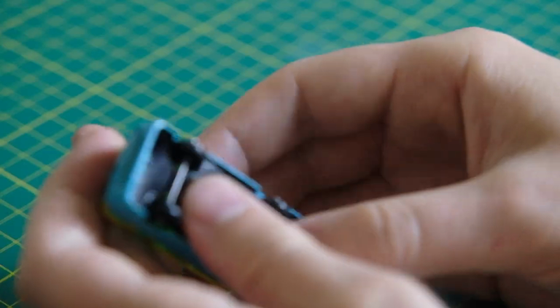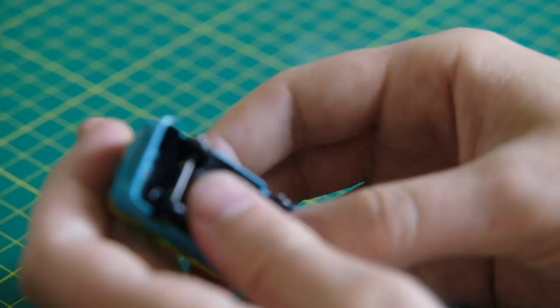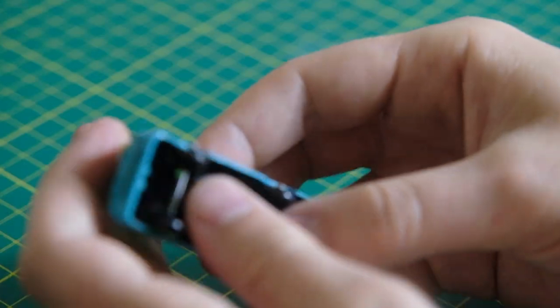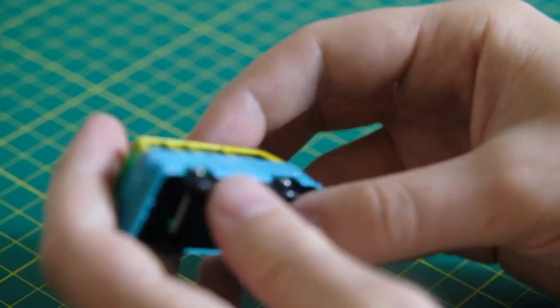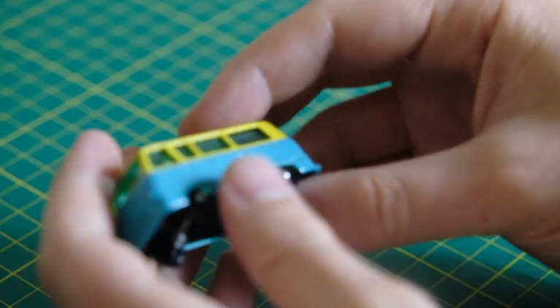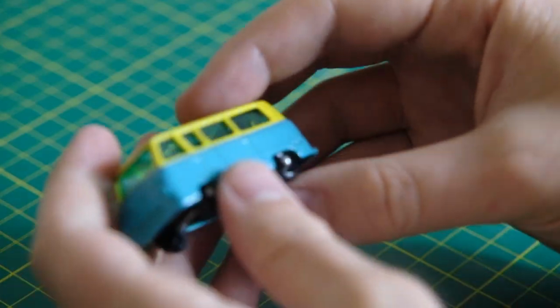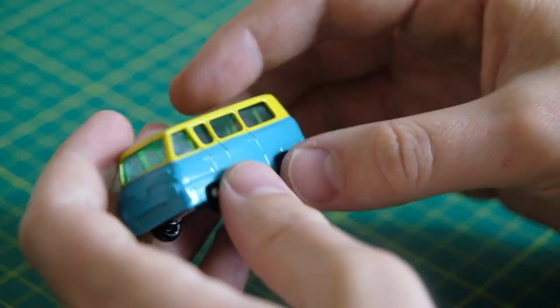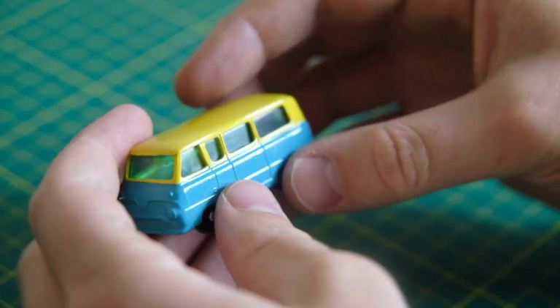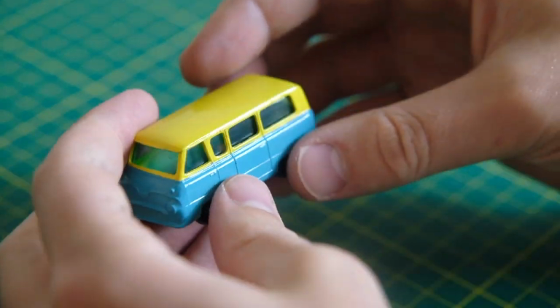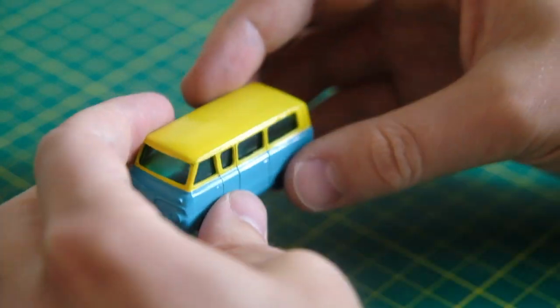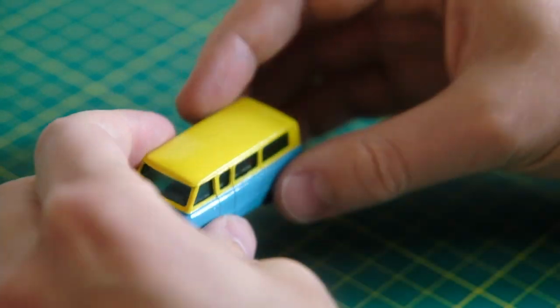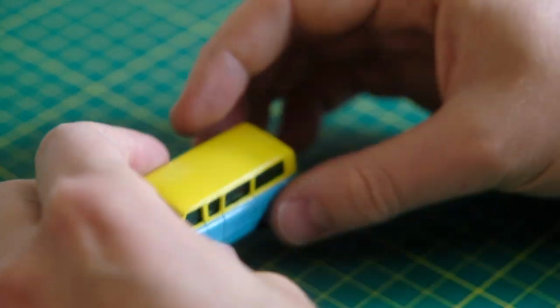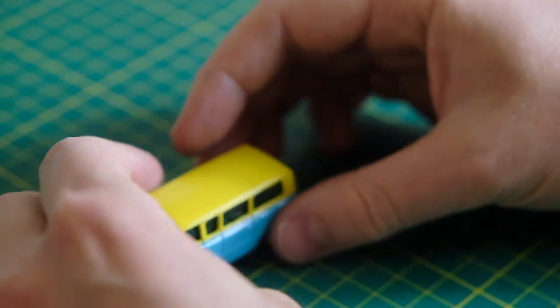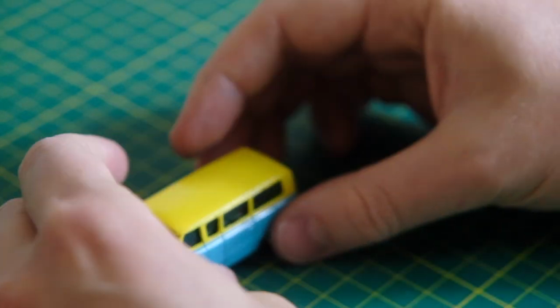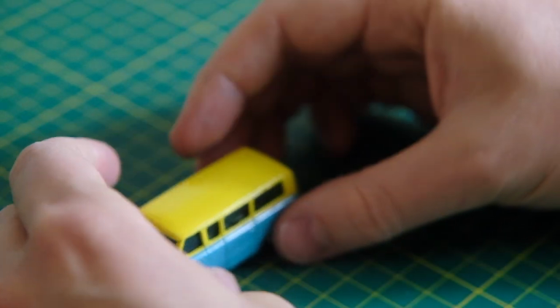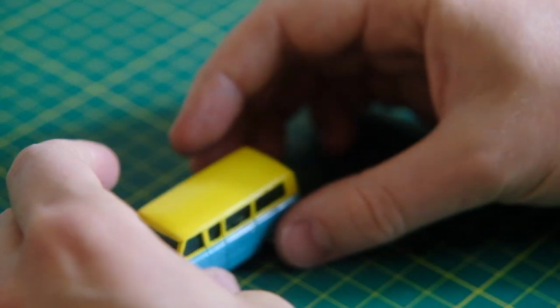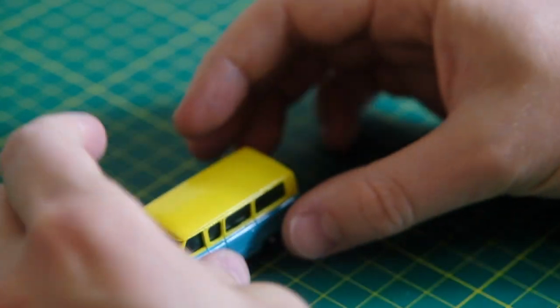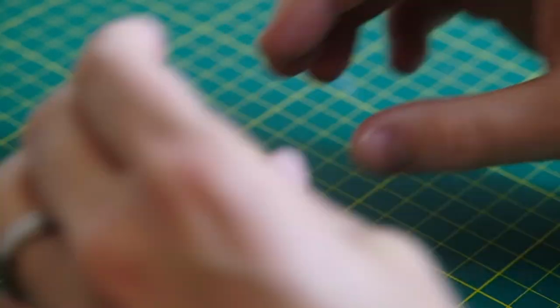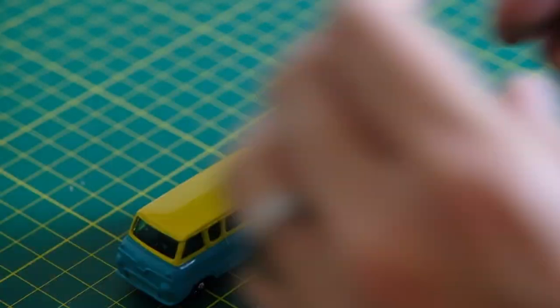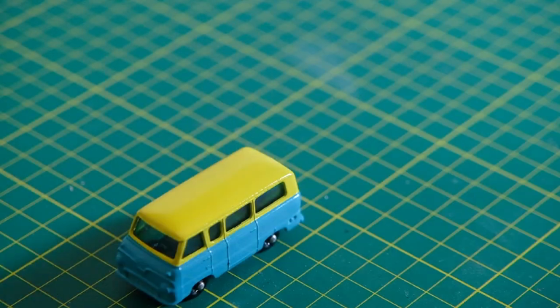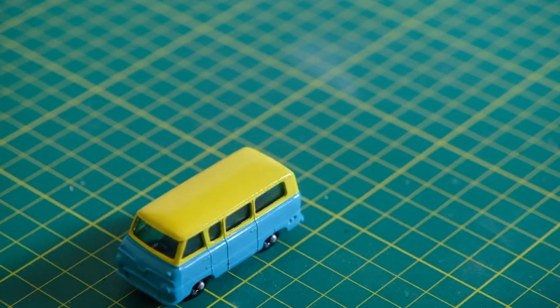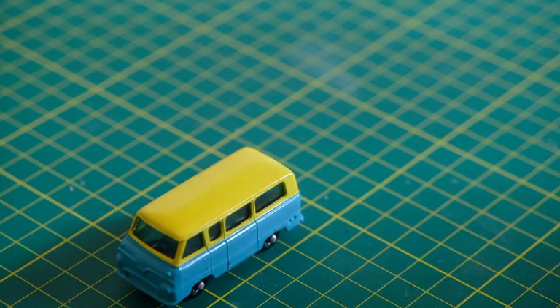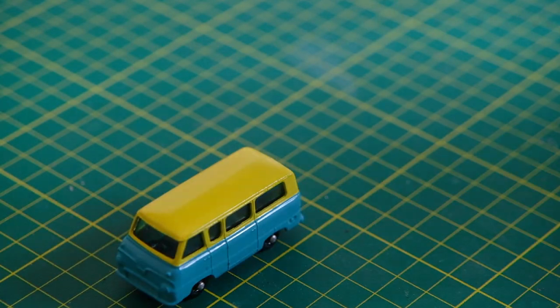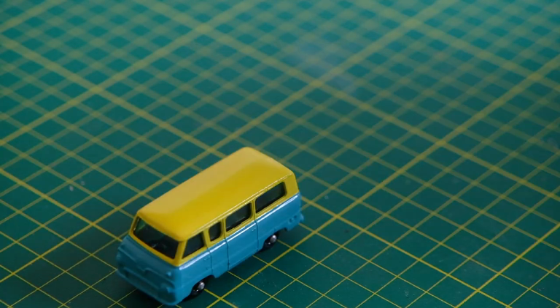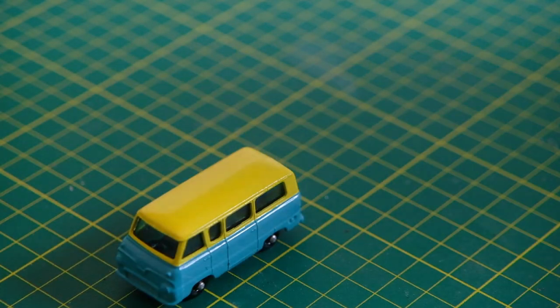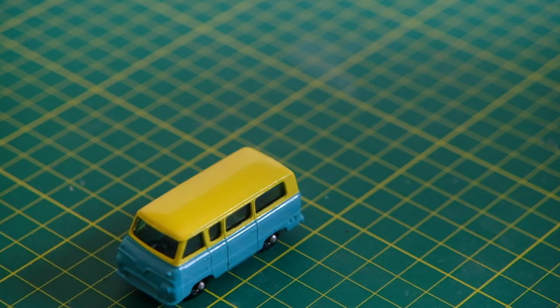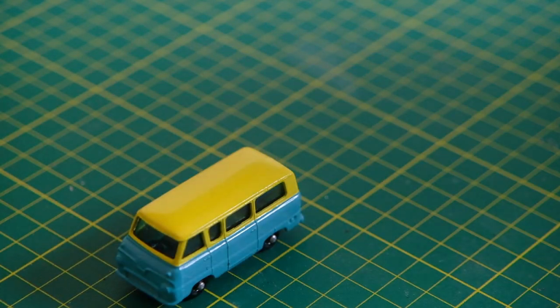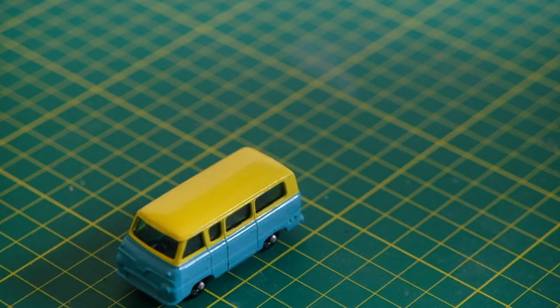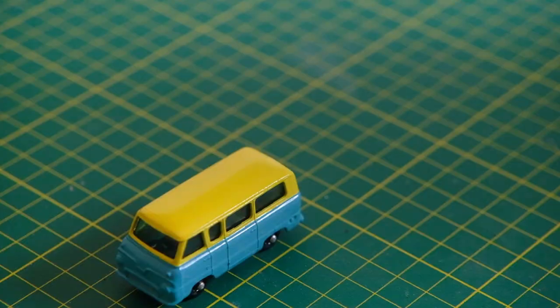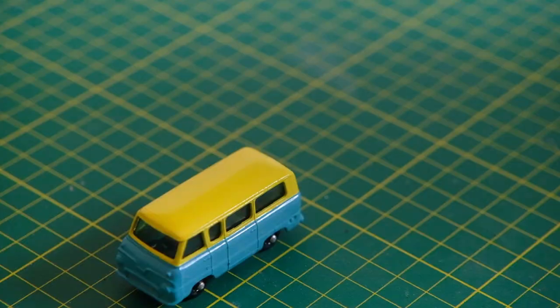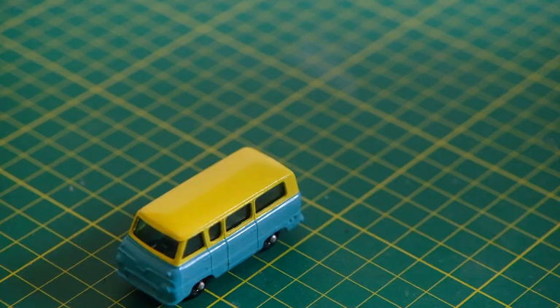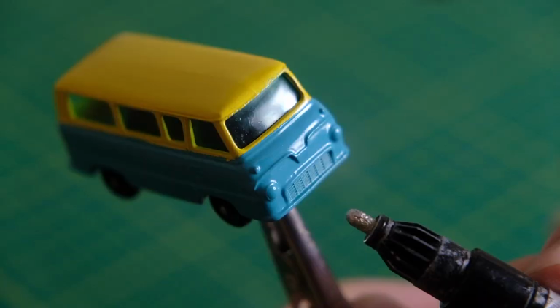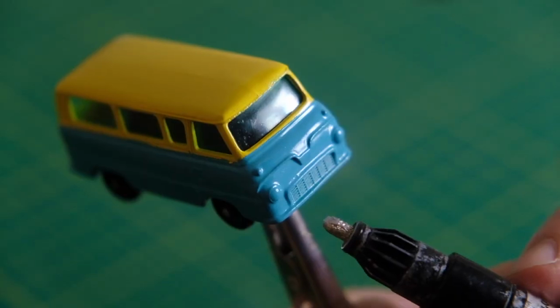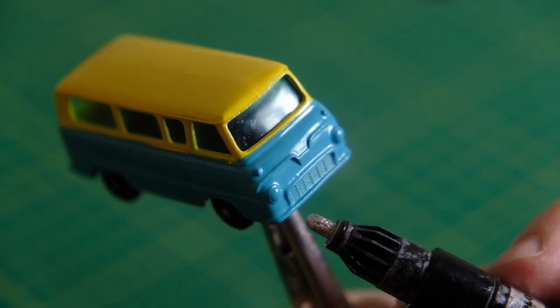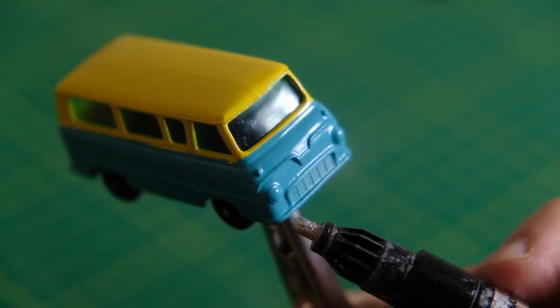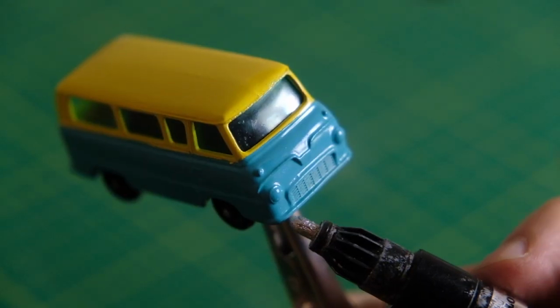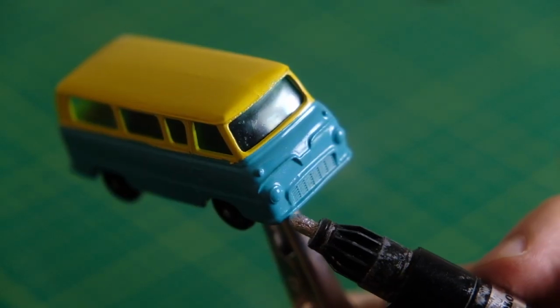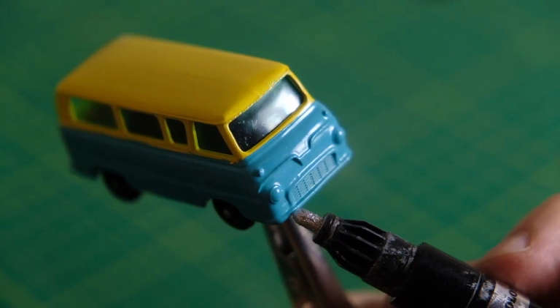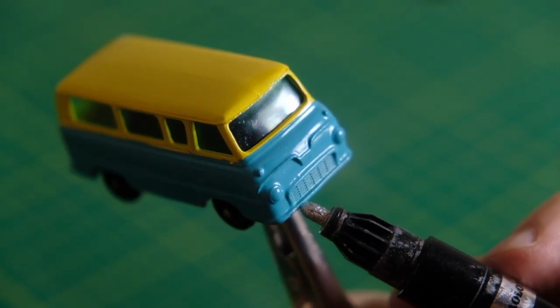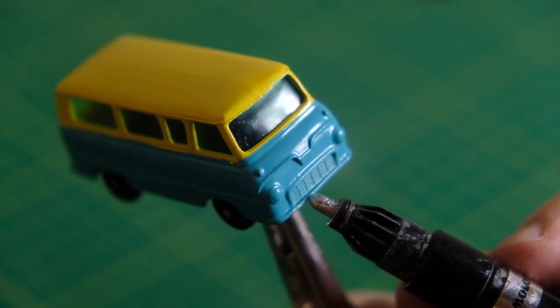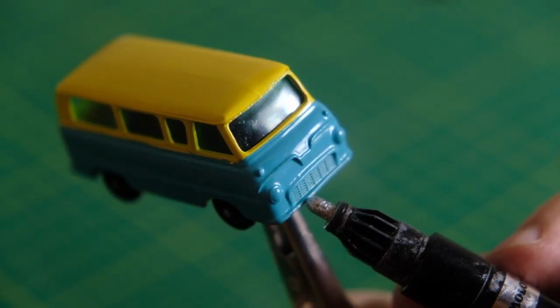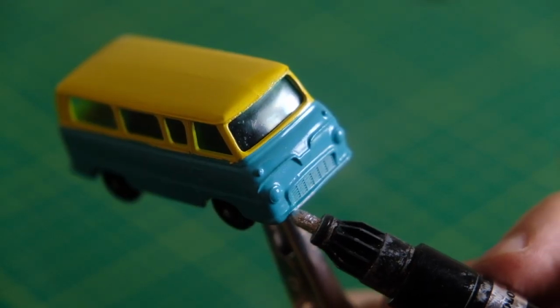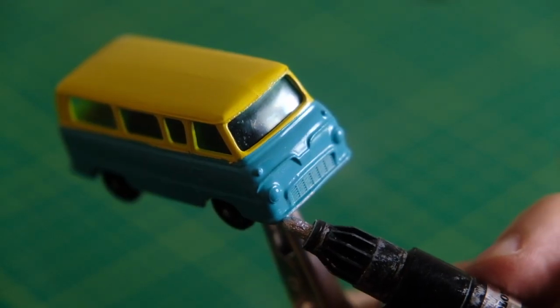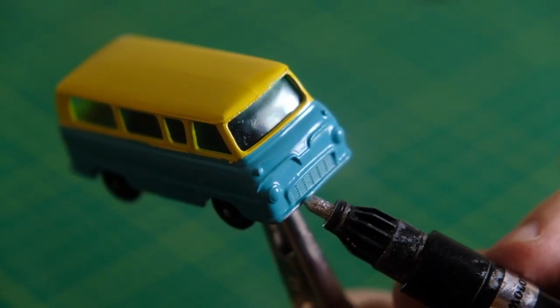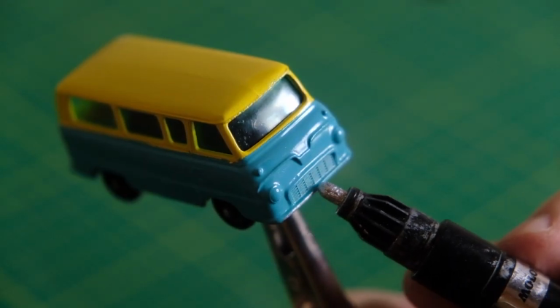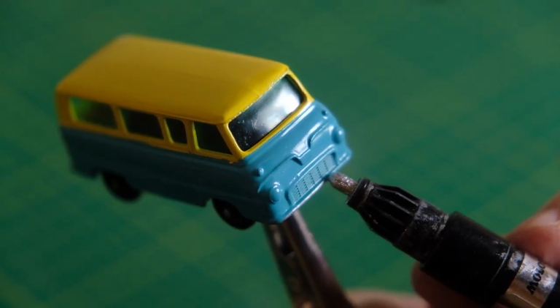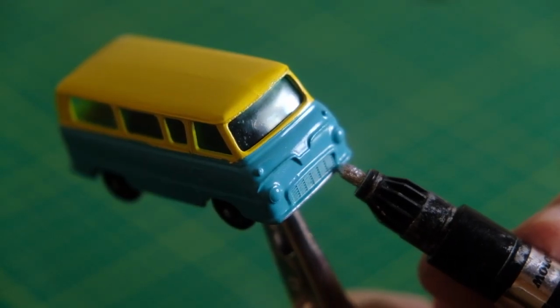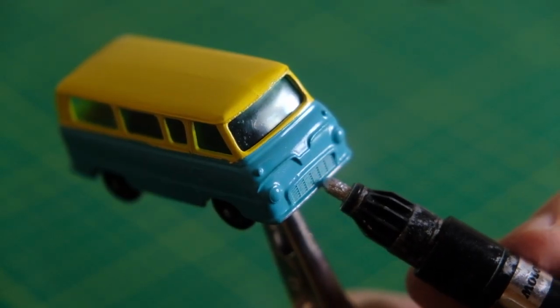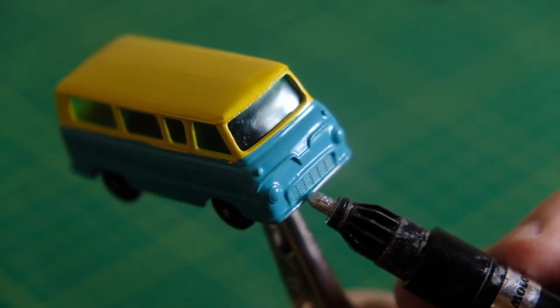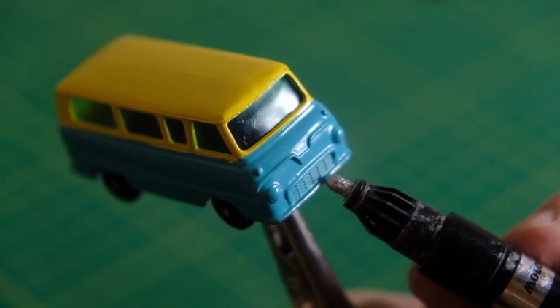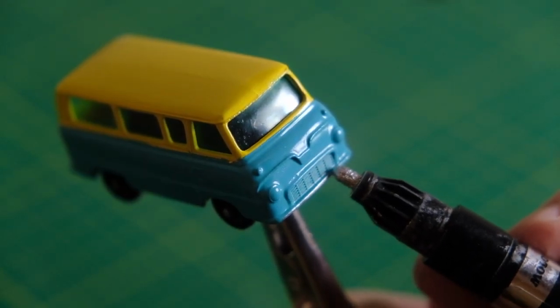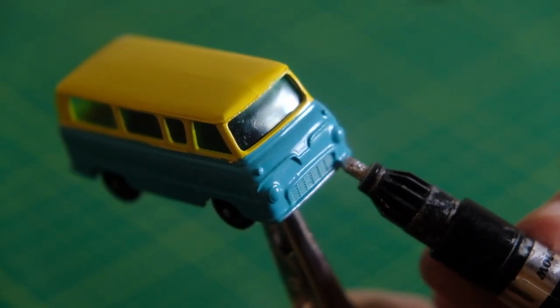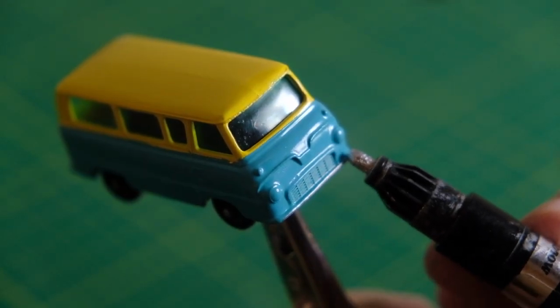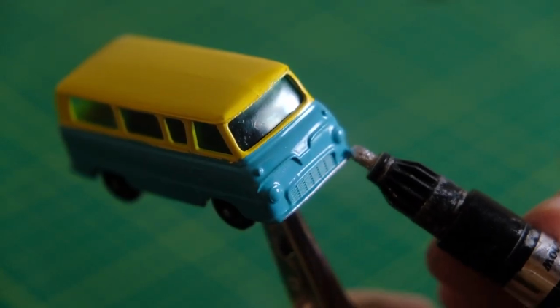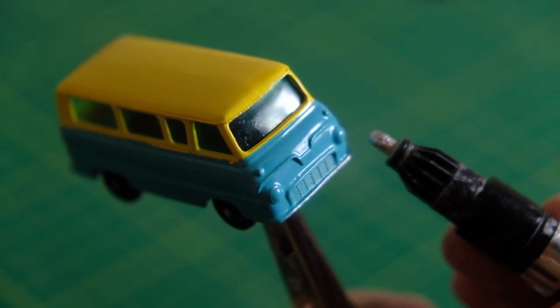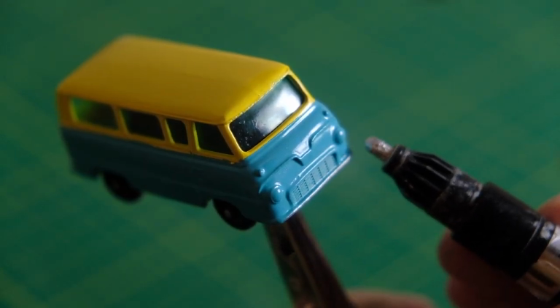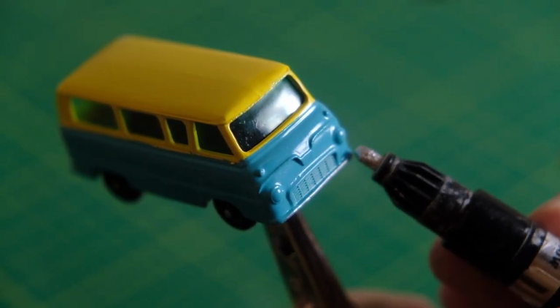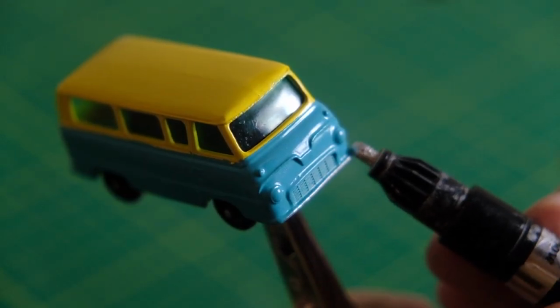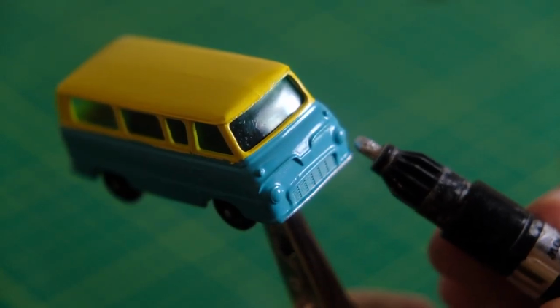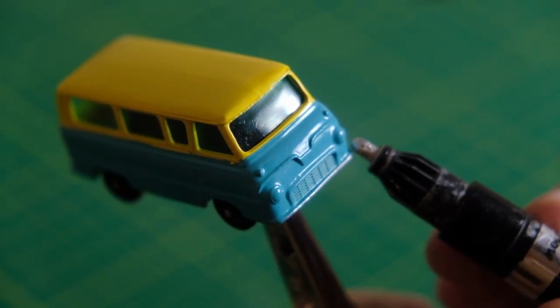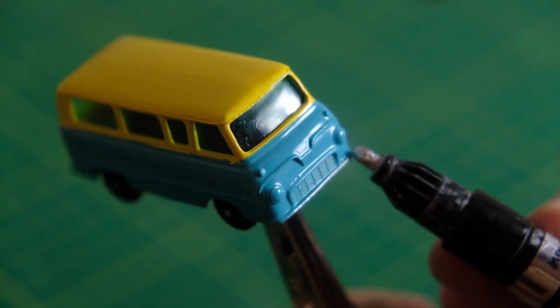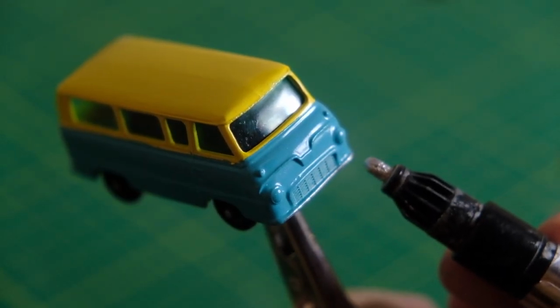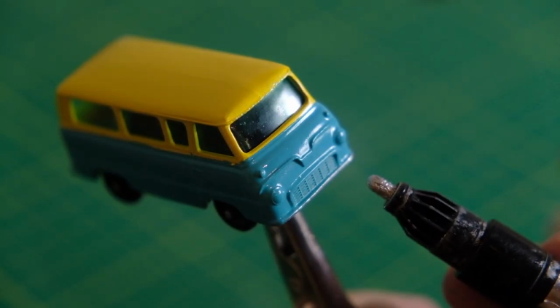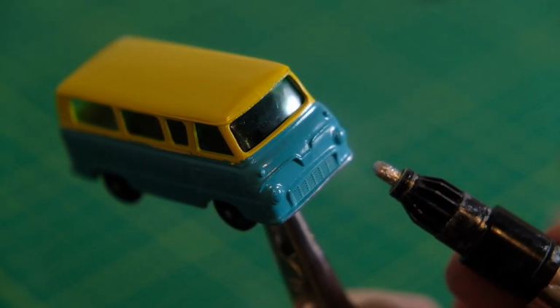Finally I'll use my Molotow chrome pens to detail the grille, headlights and both sets of bumpers.